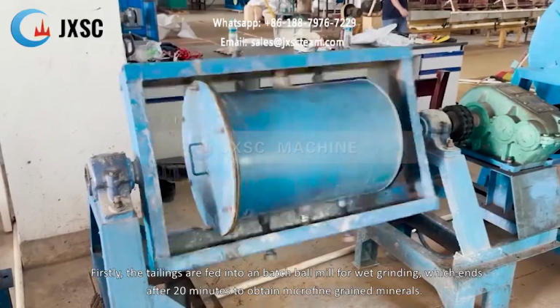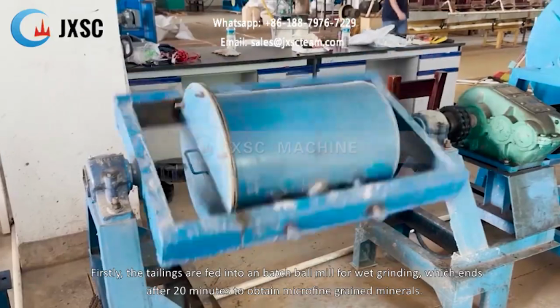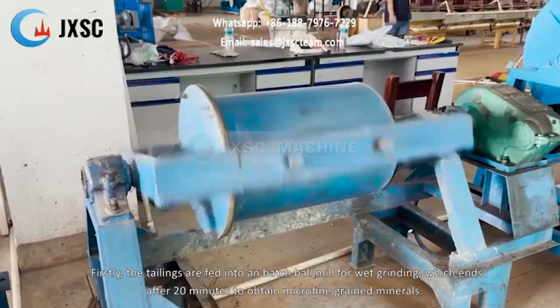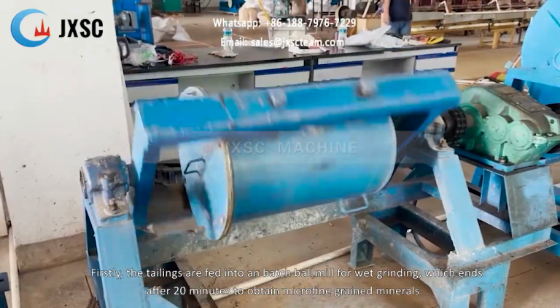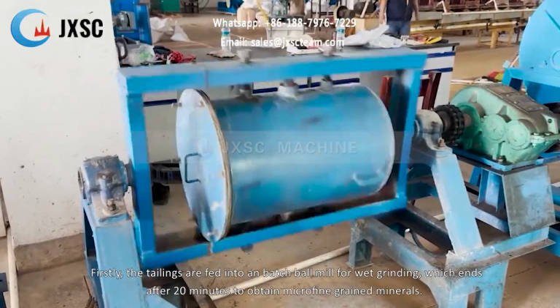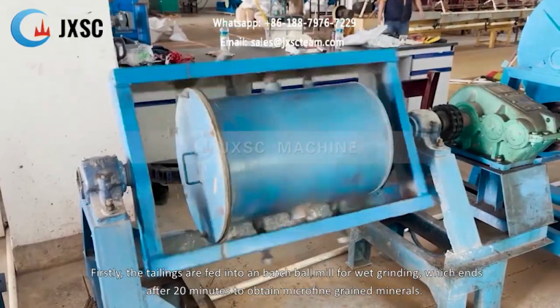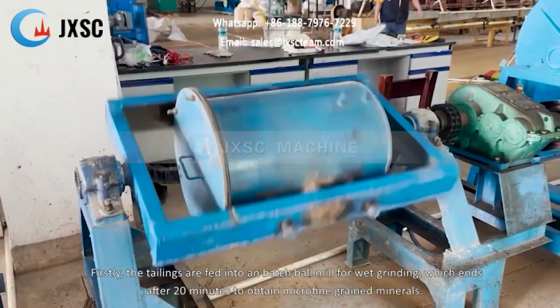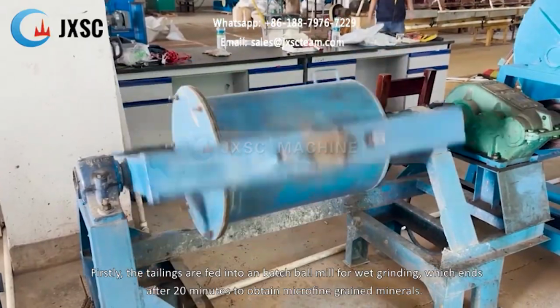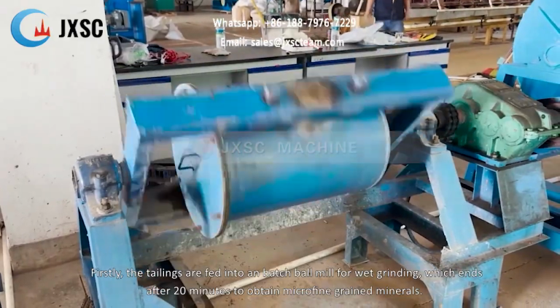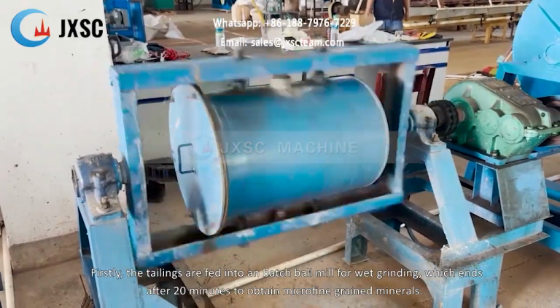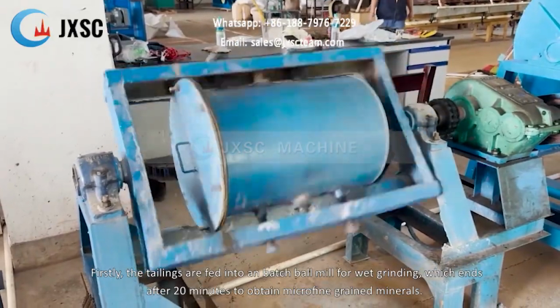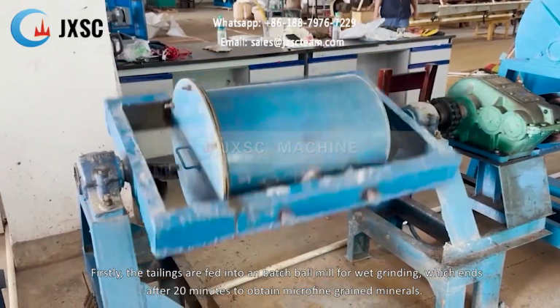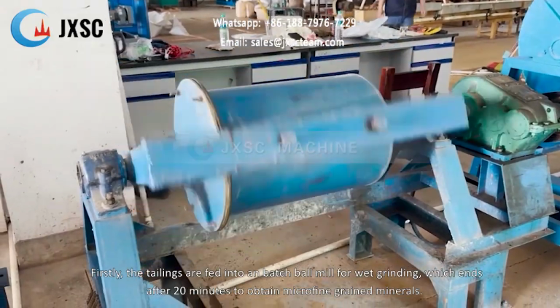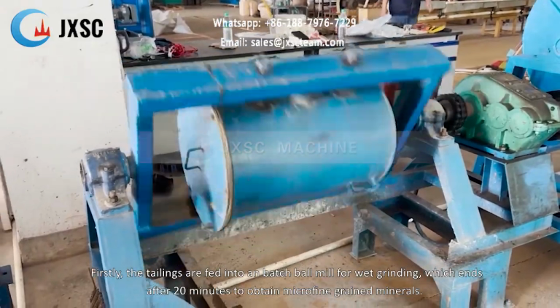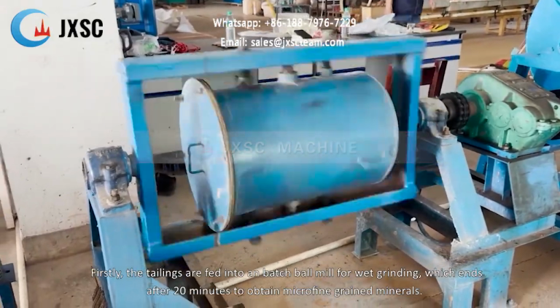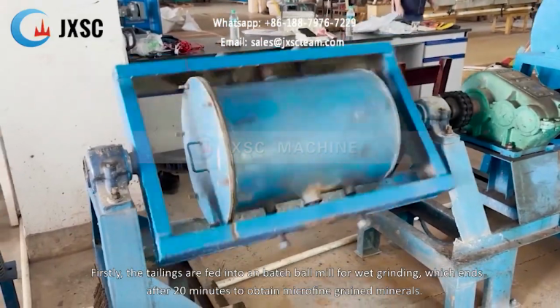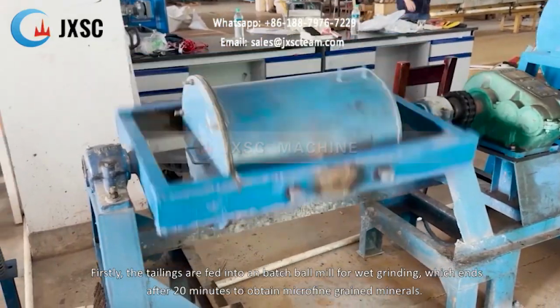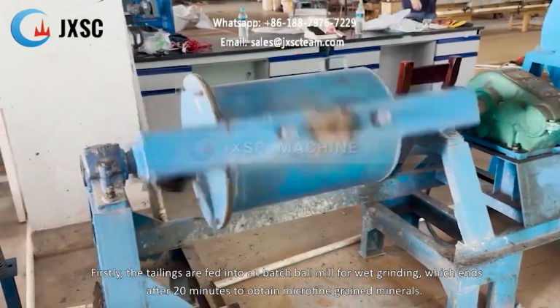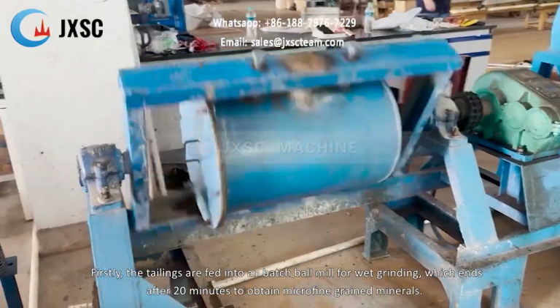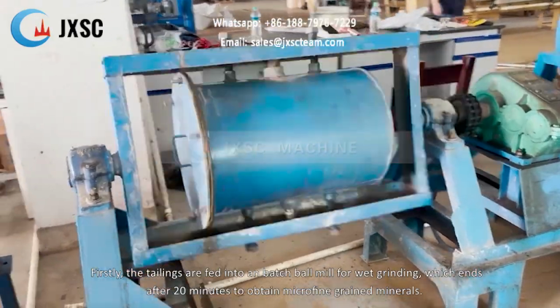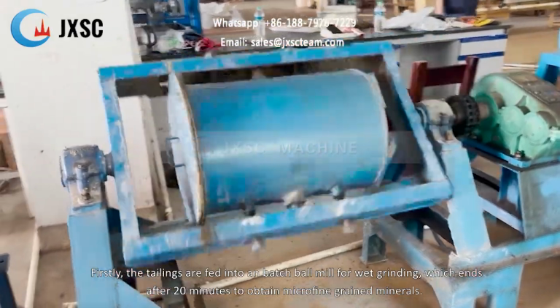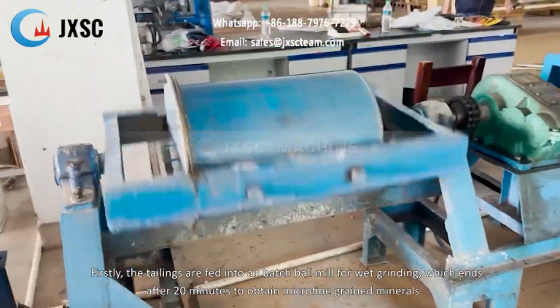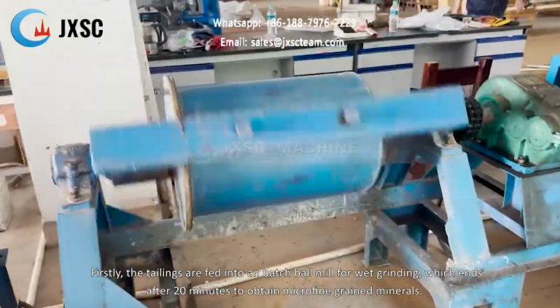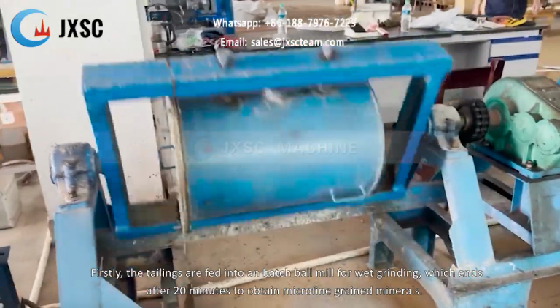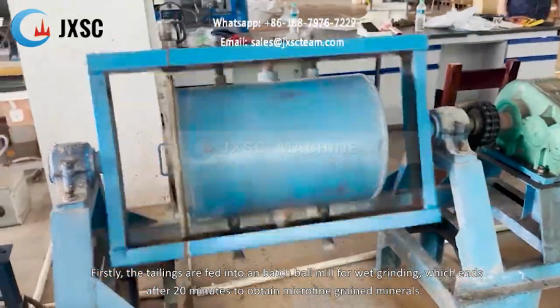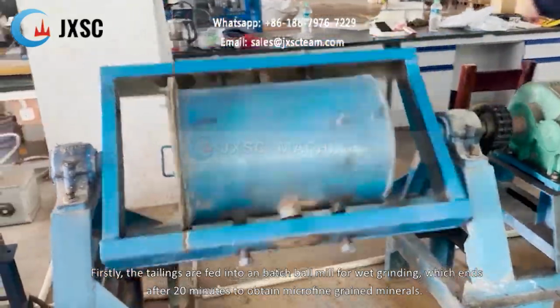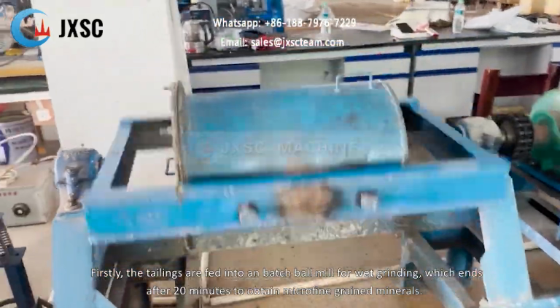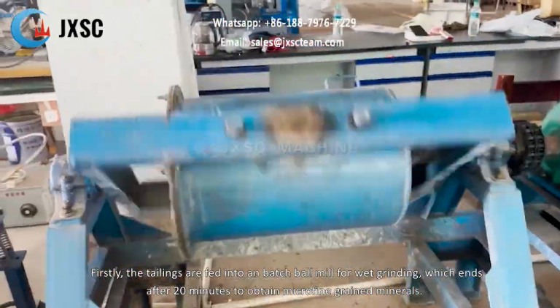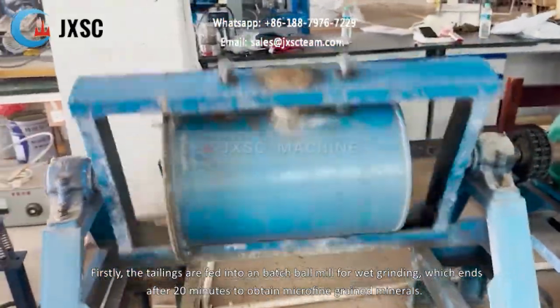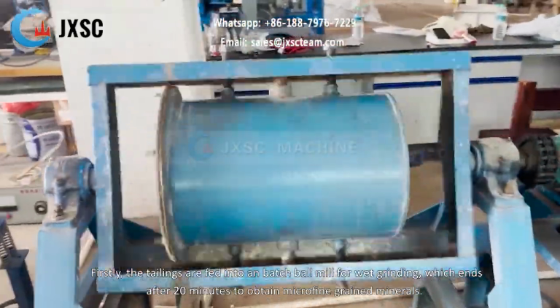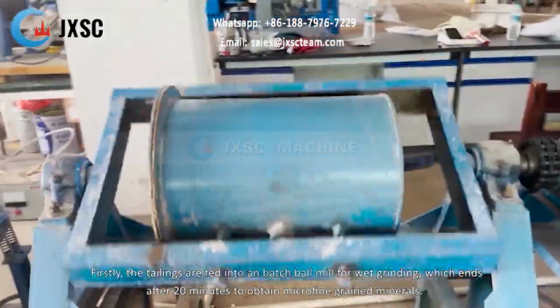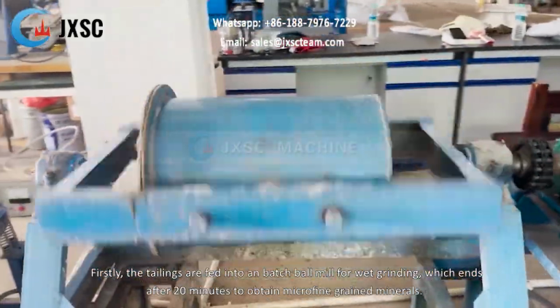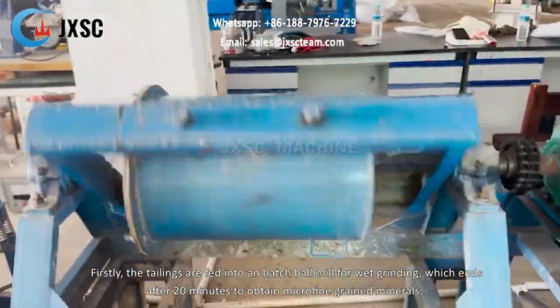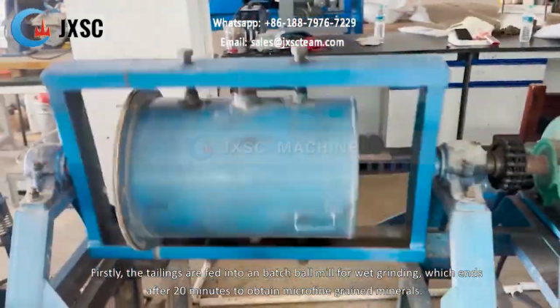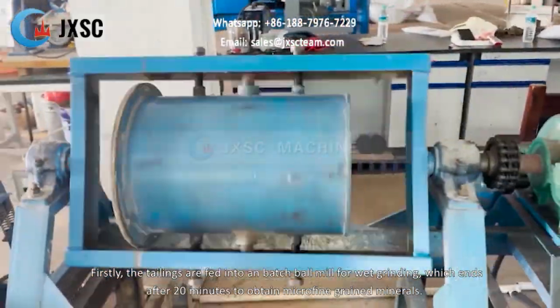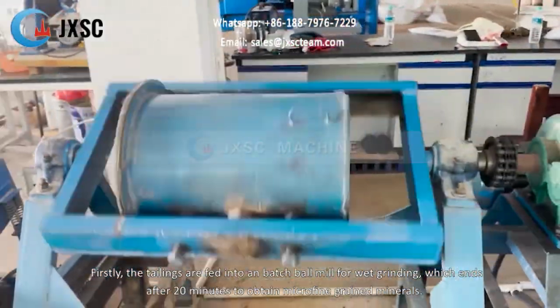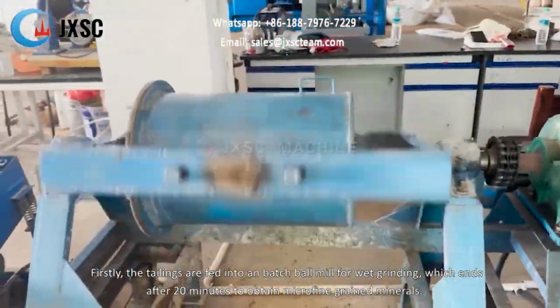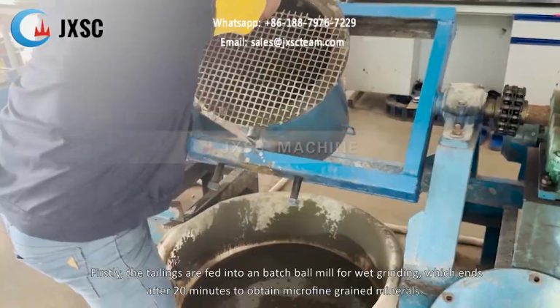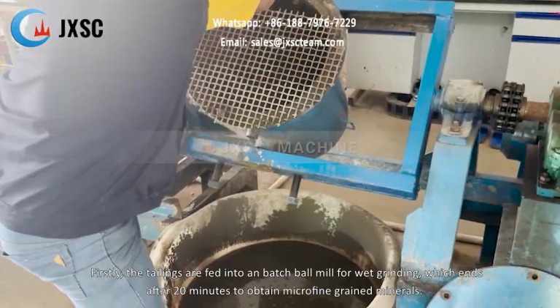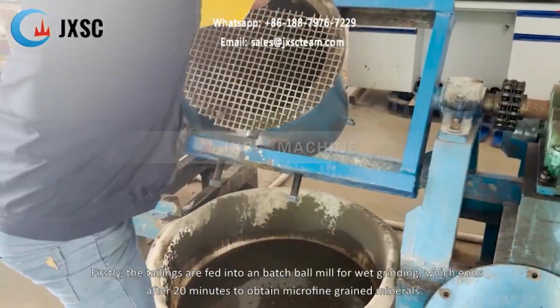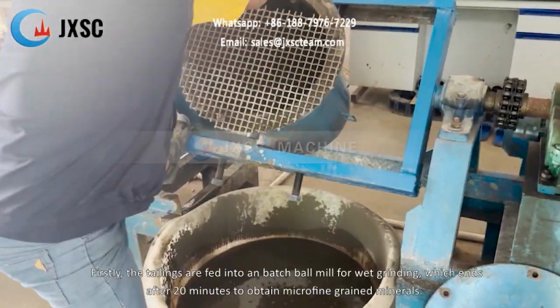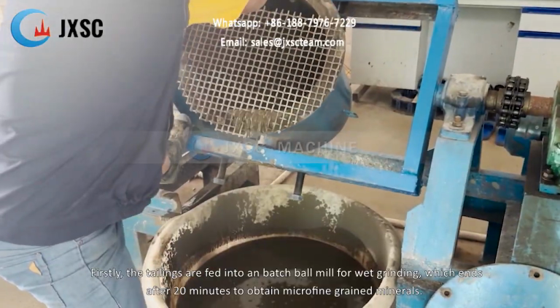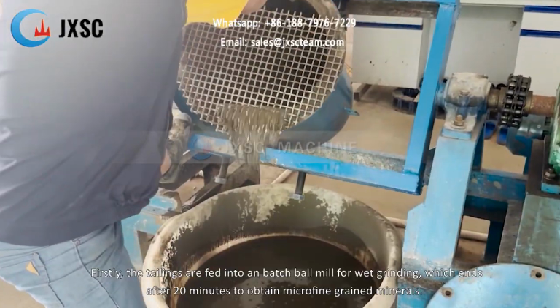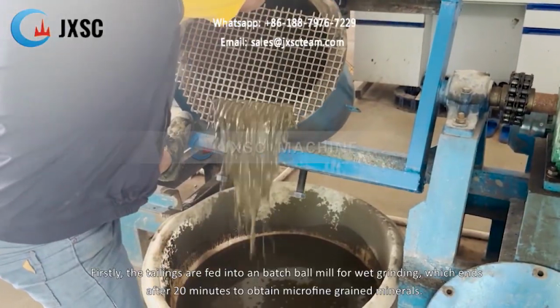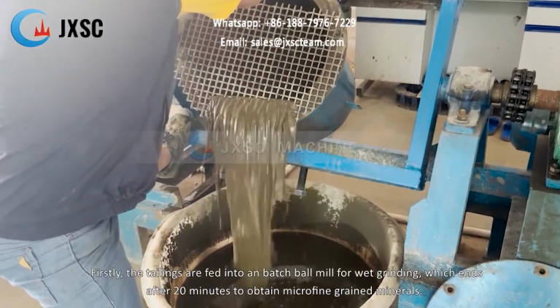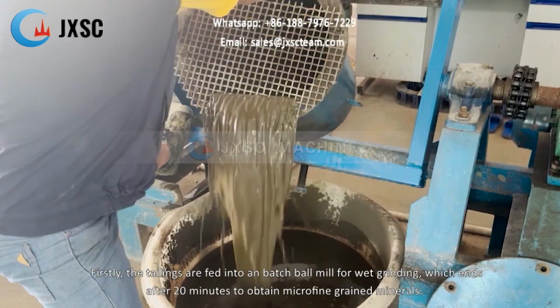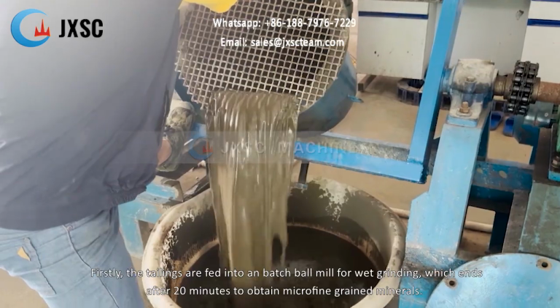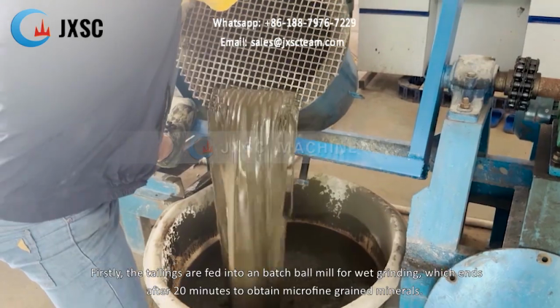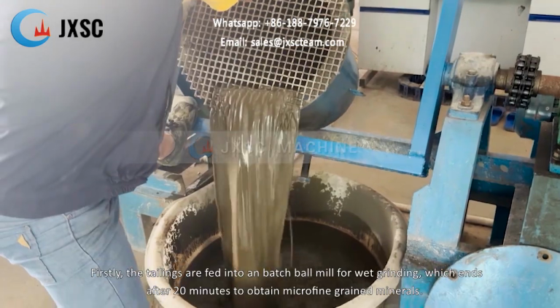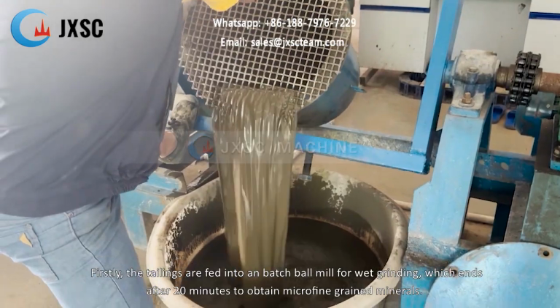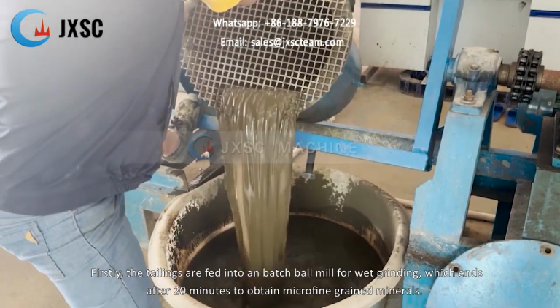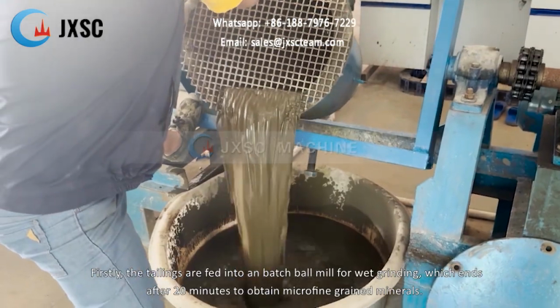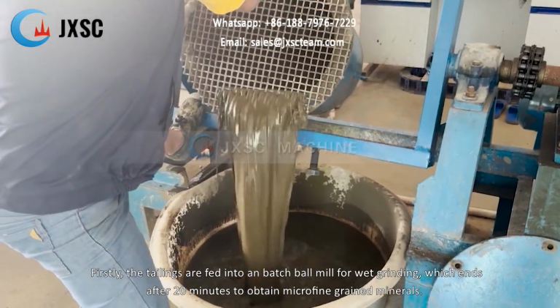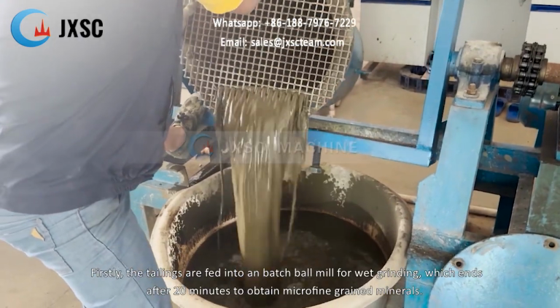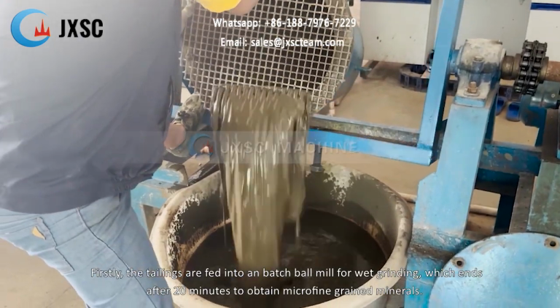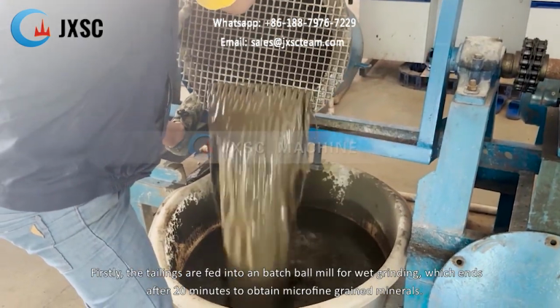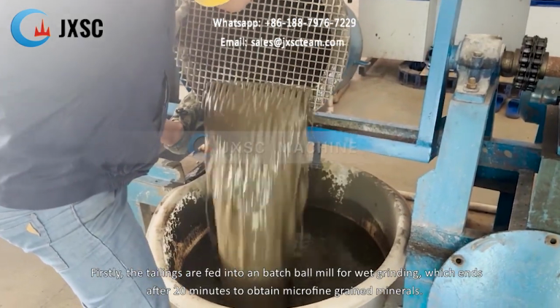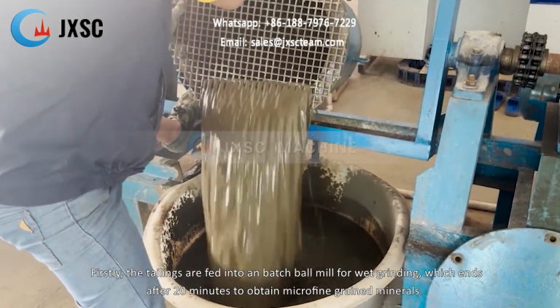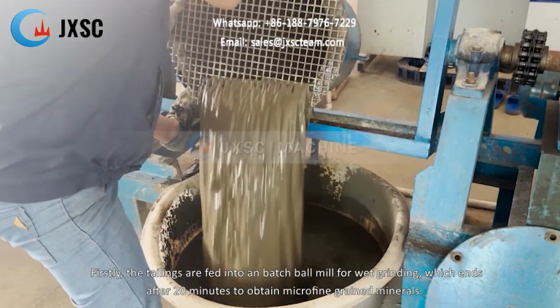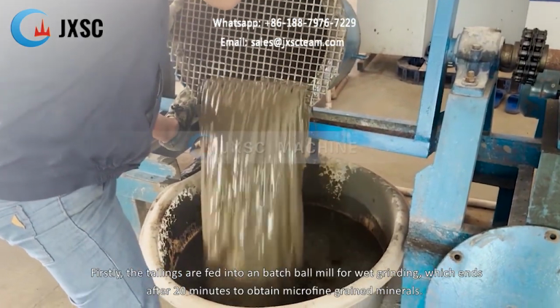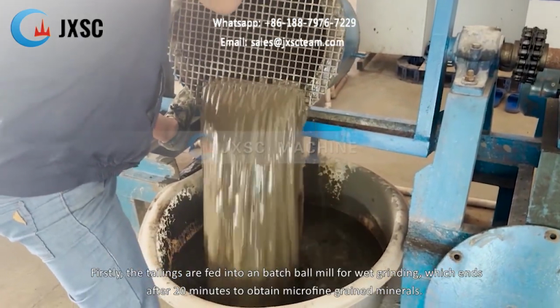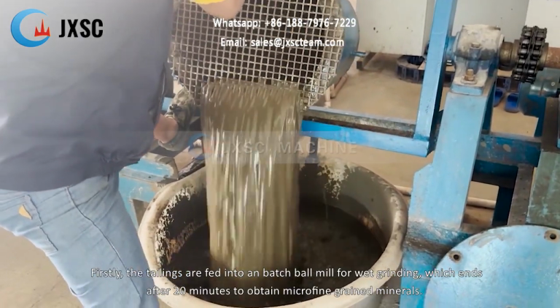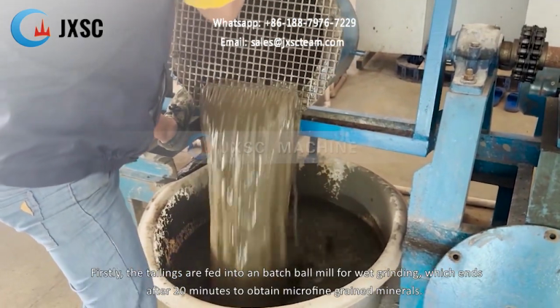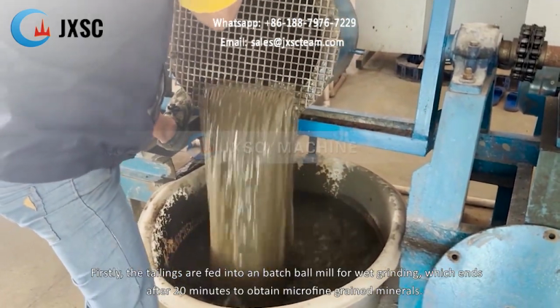Firstly, the tailings are fed into a batch ball mill for wet grinding, which ends after 20 minutes to obtain micro-fine grained minerals.